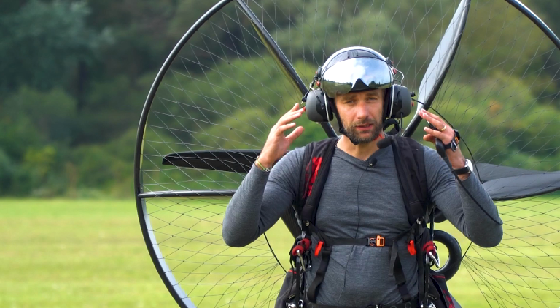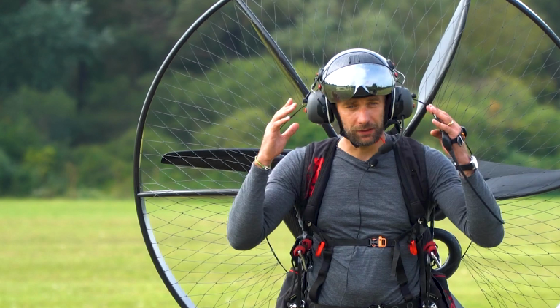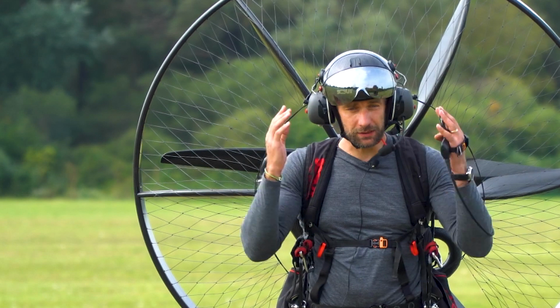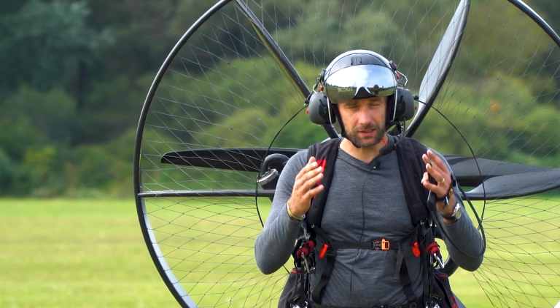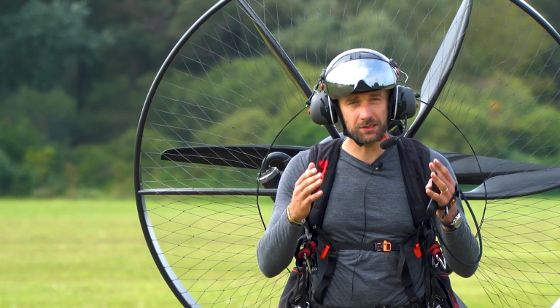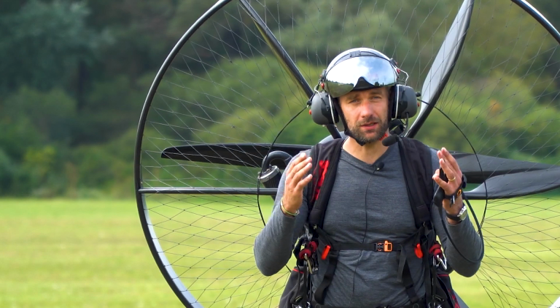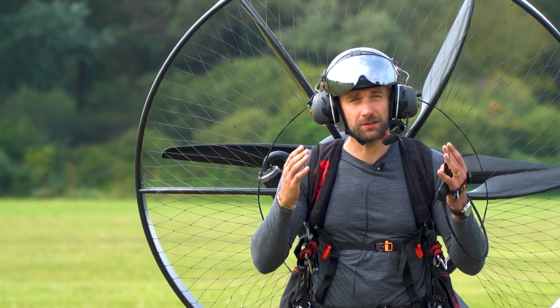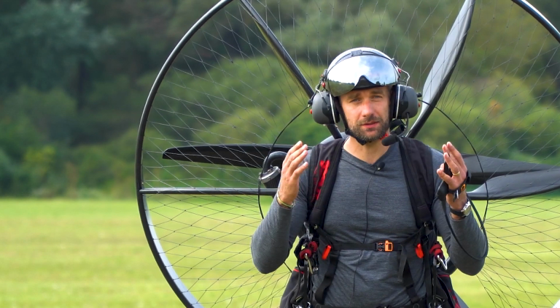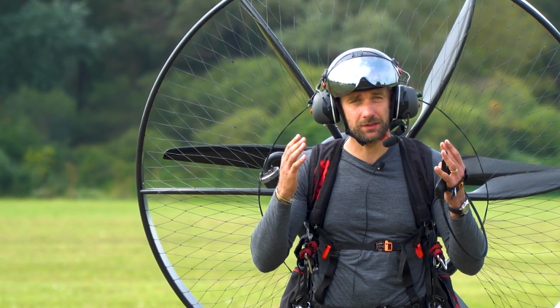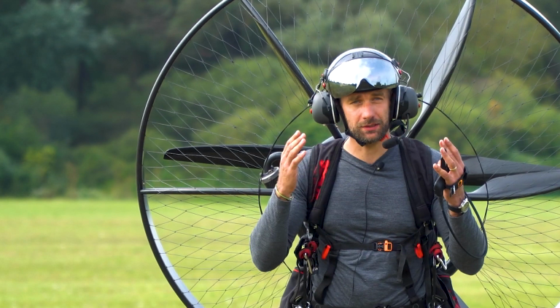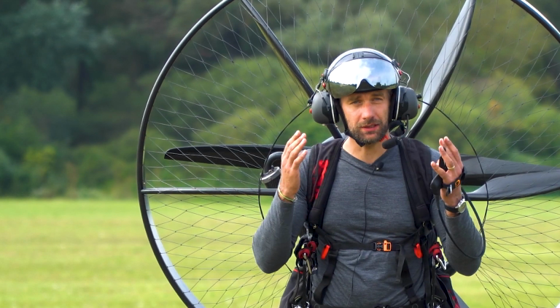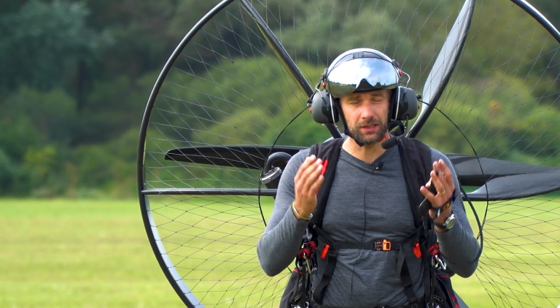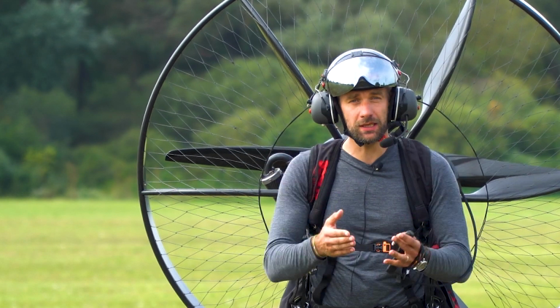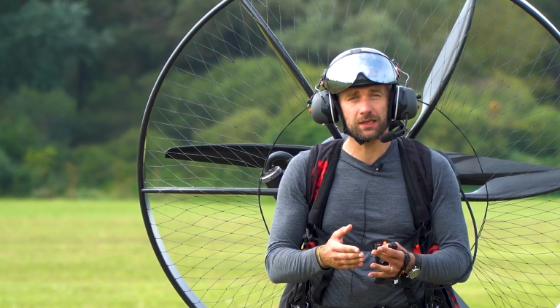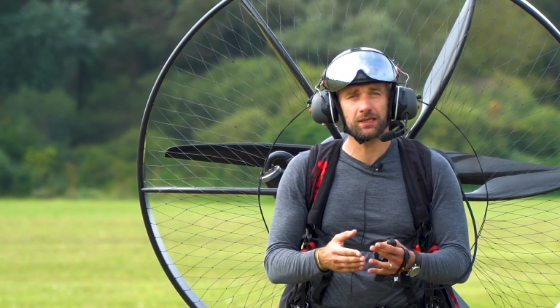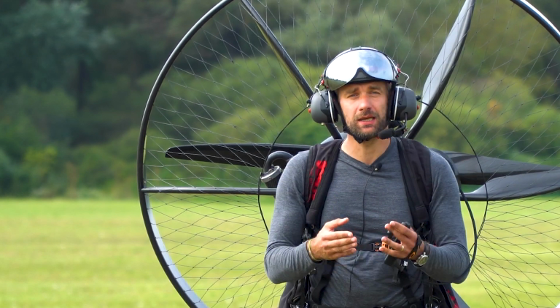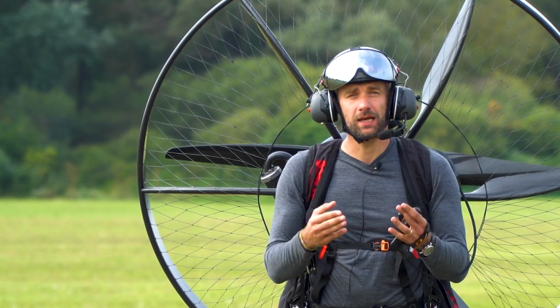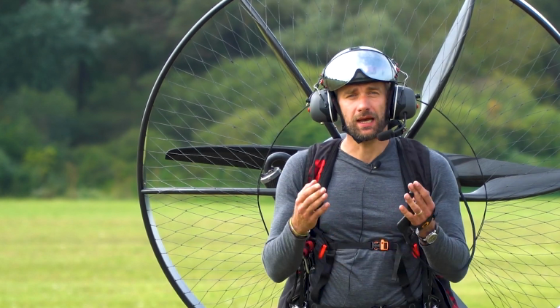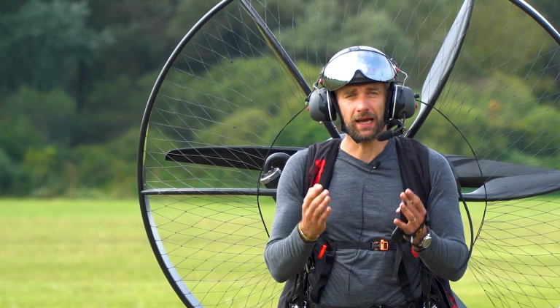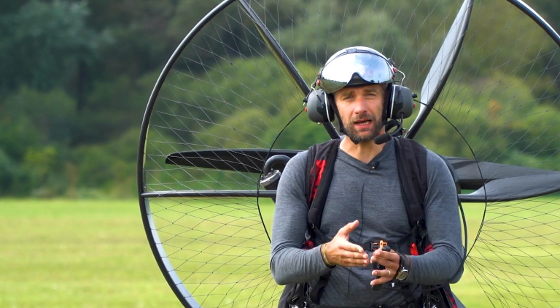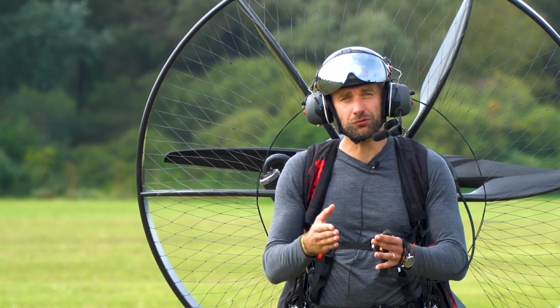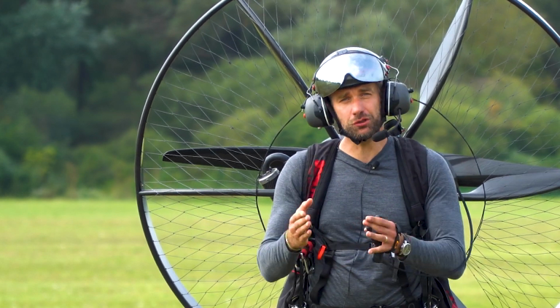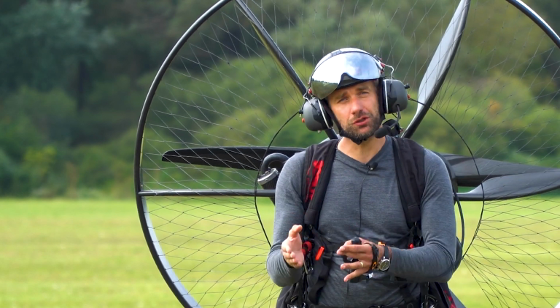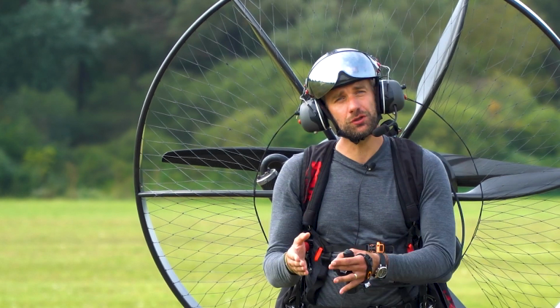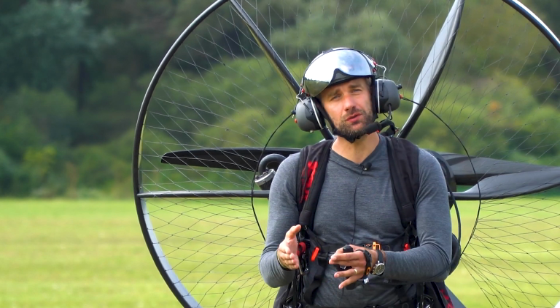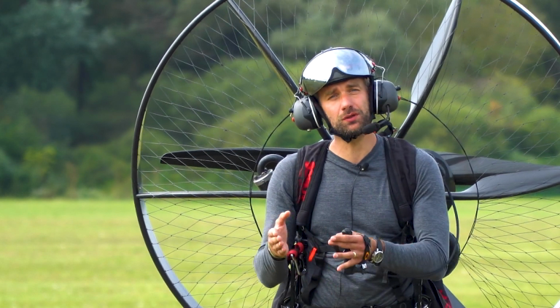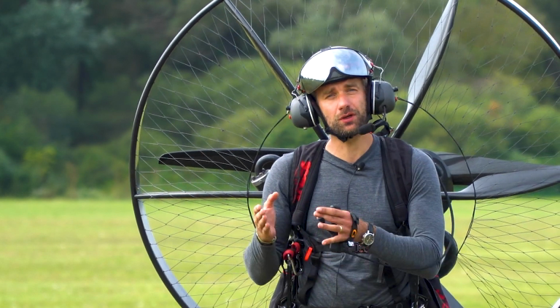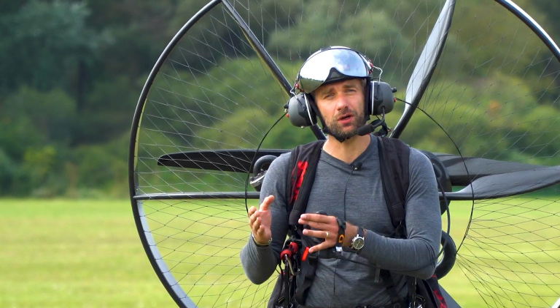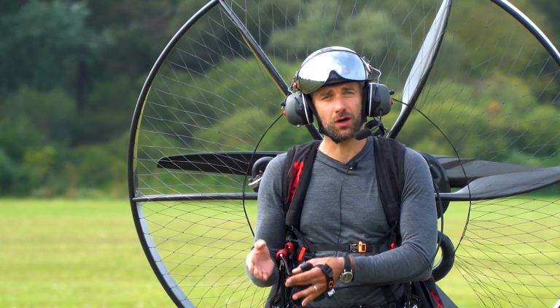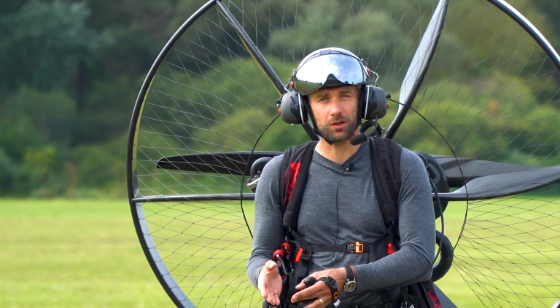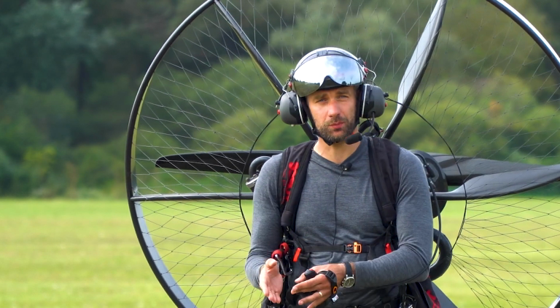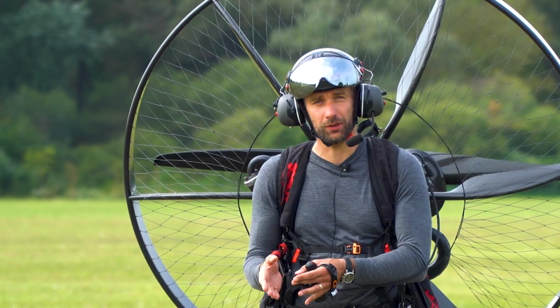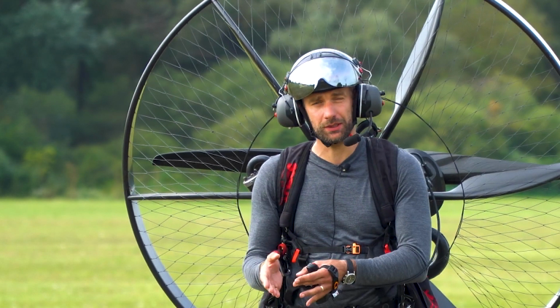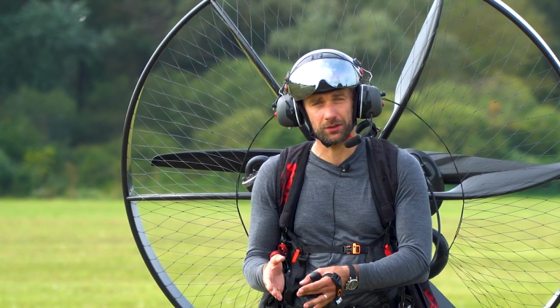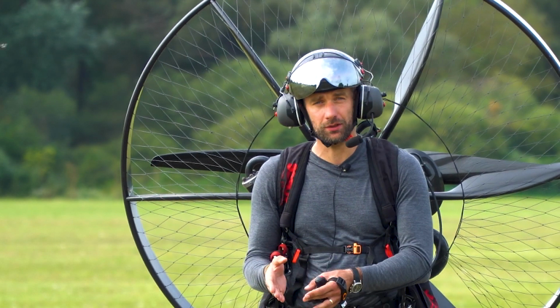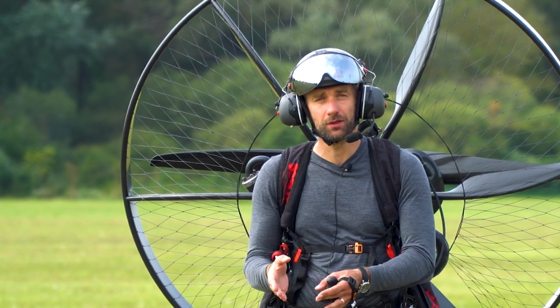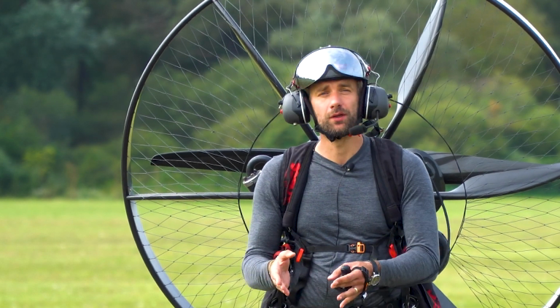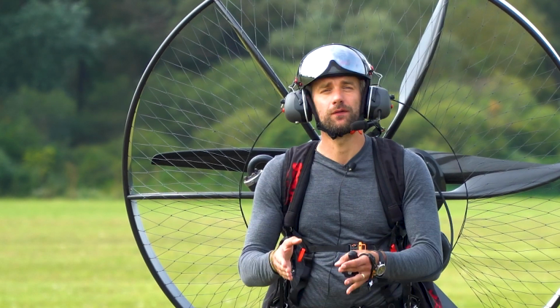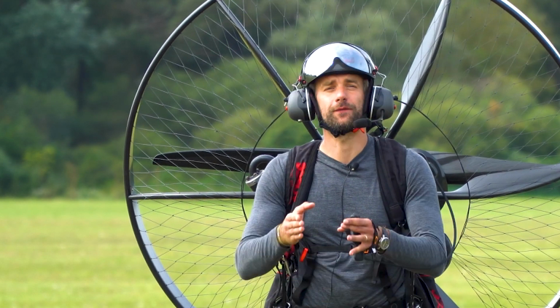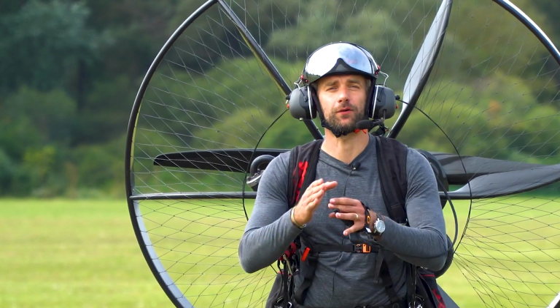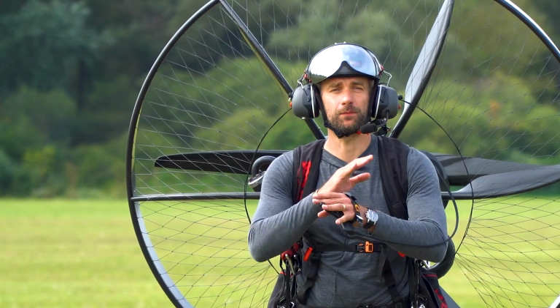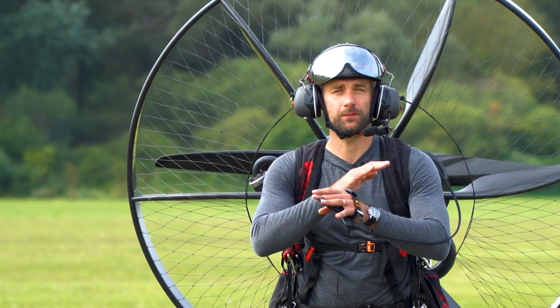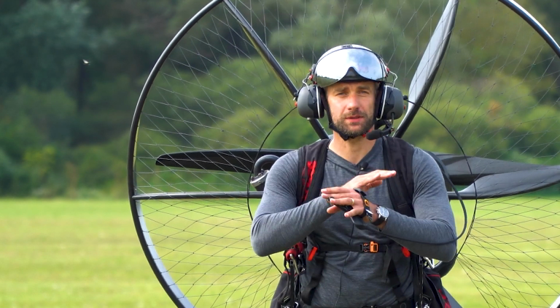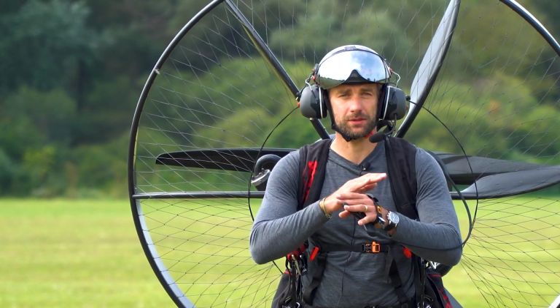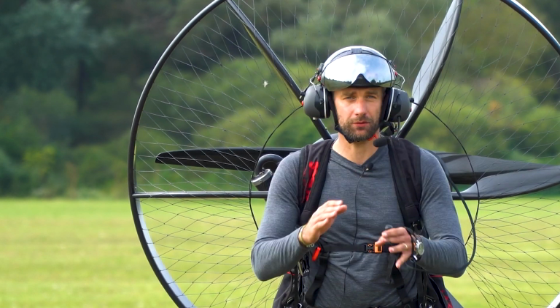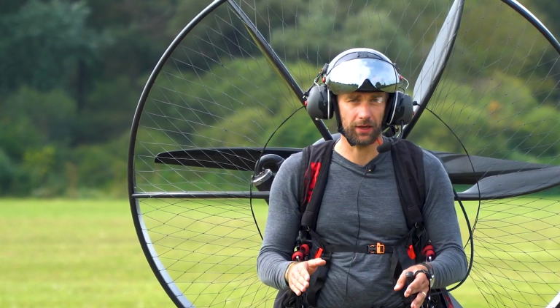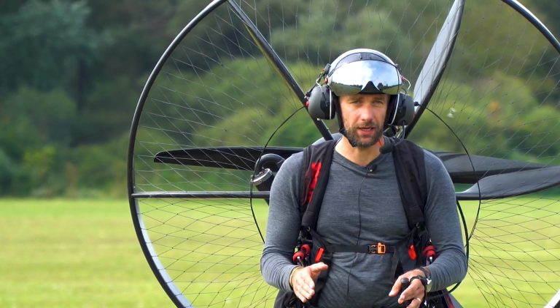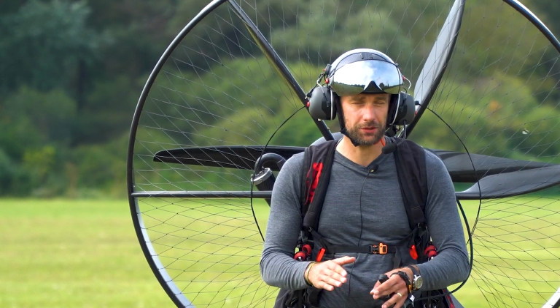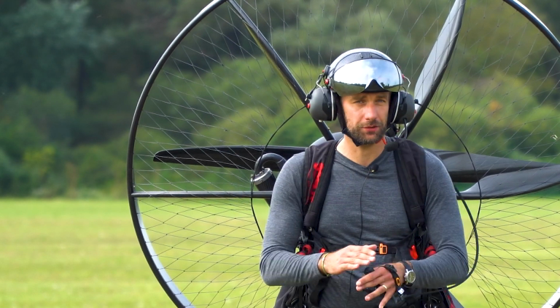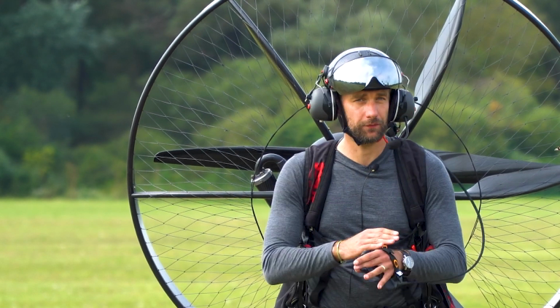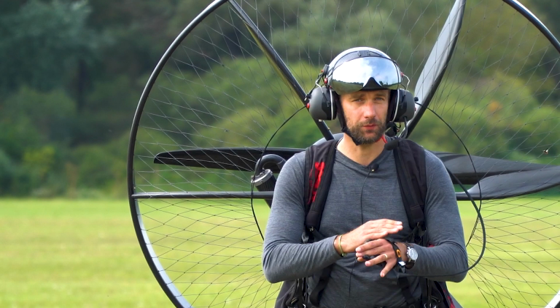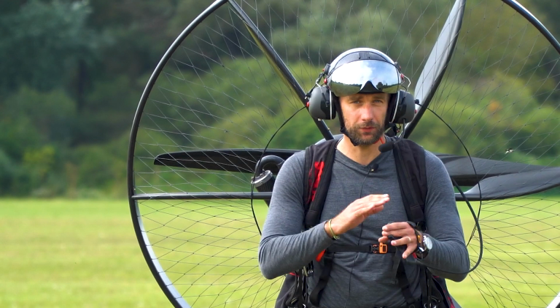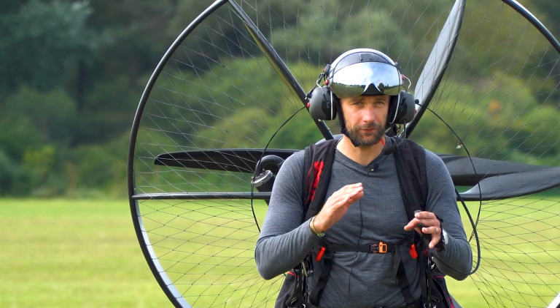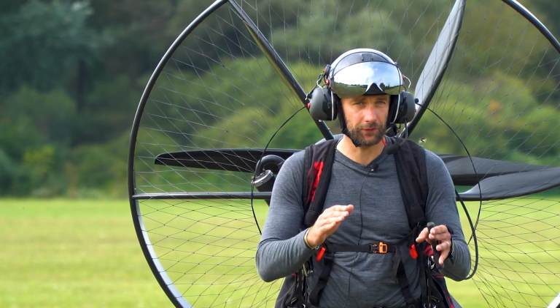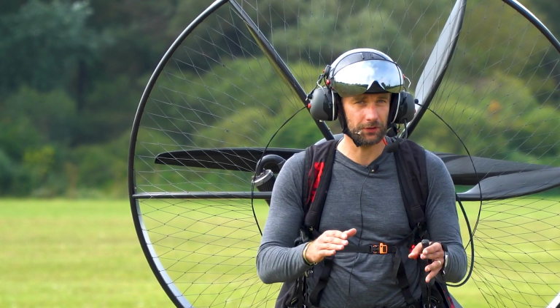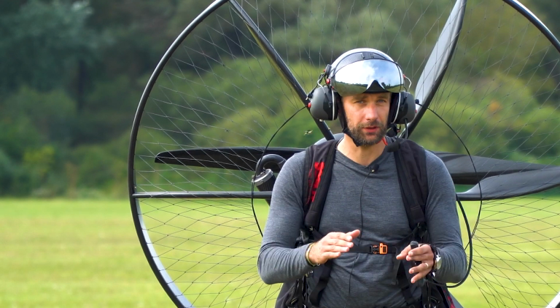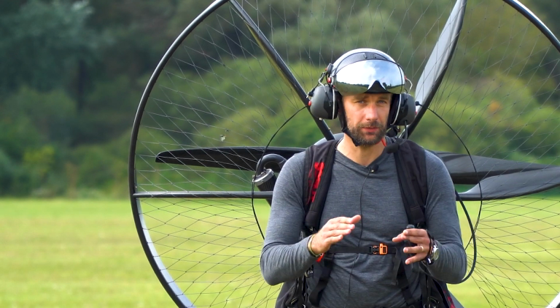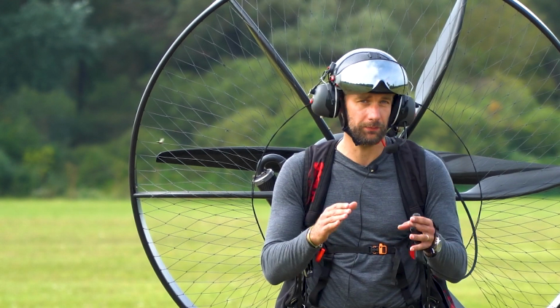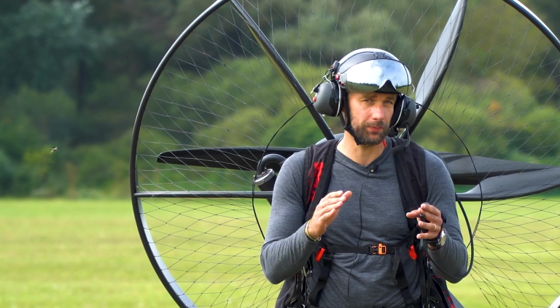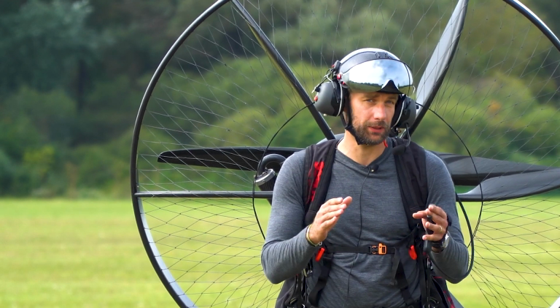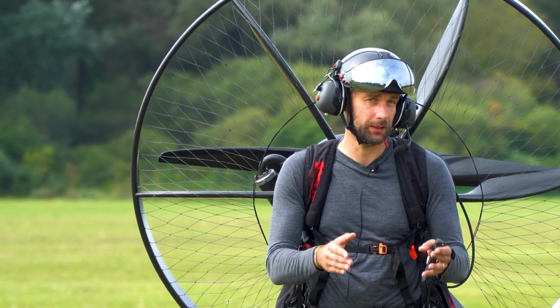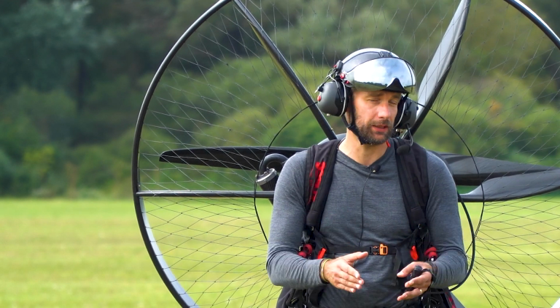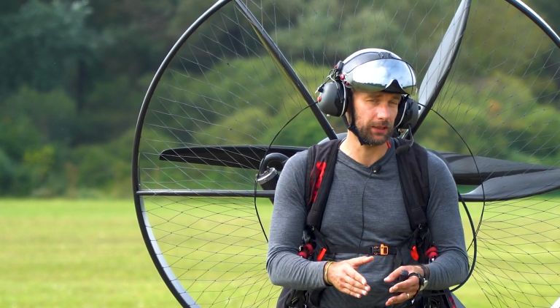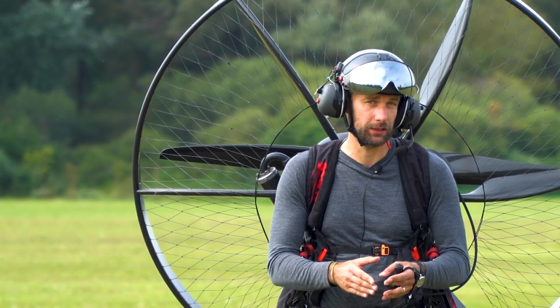This is a technique — how to tune the carburetor from scratch, from the very beginning.